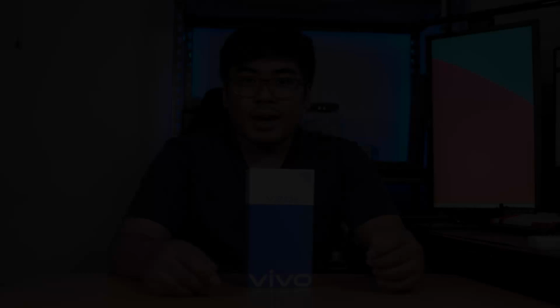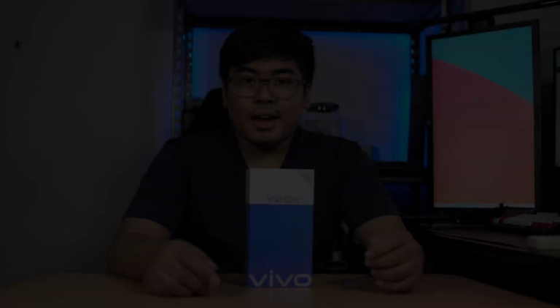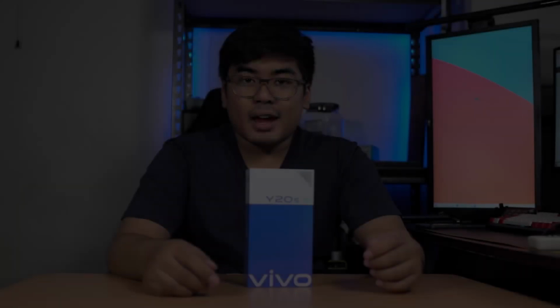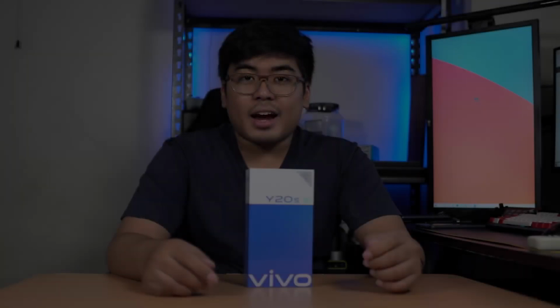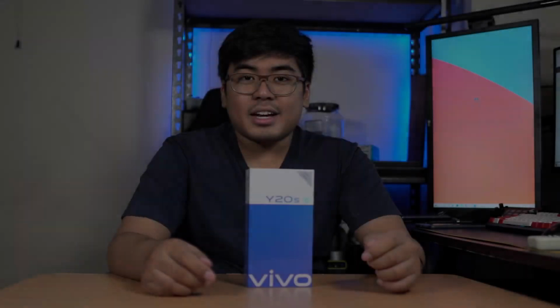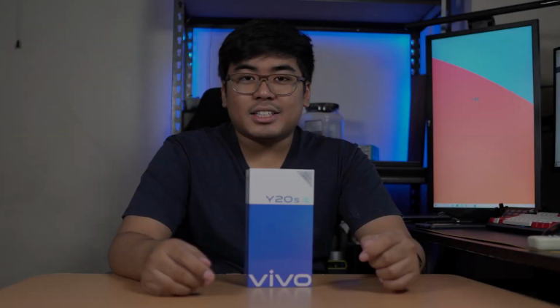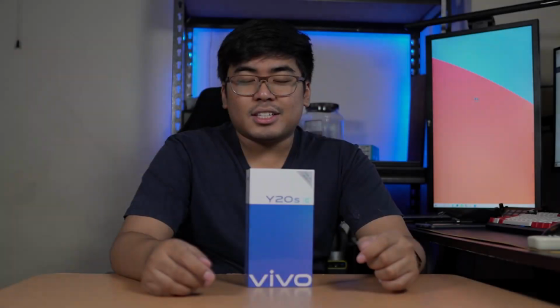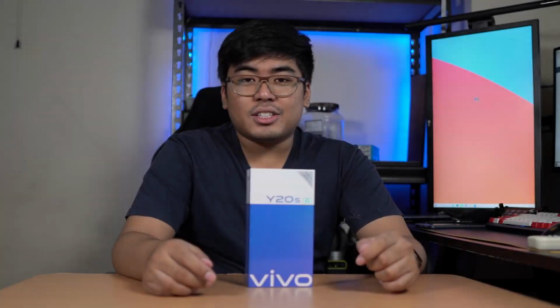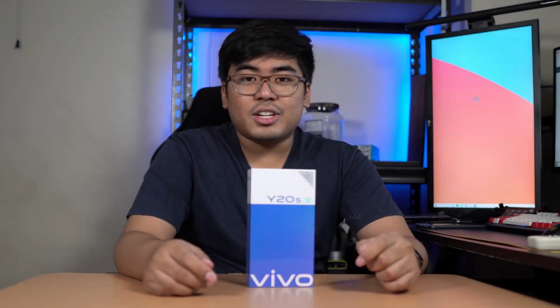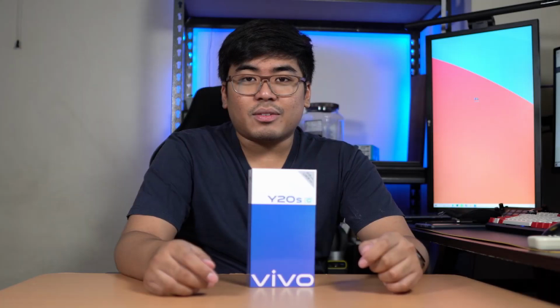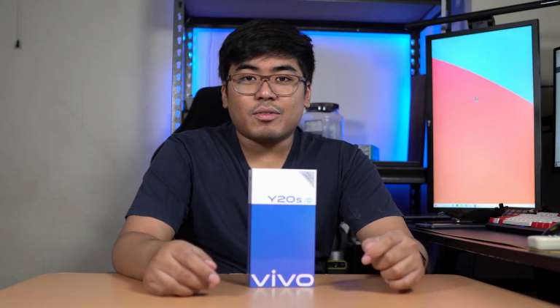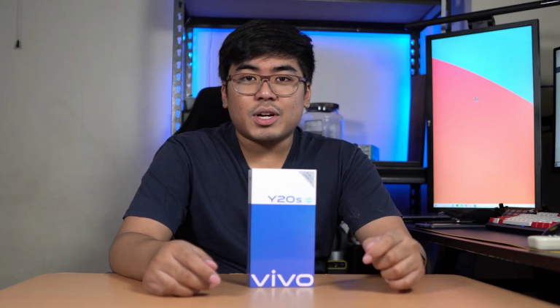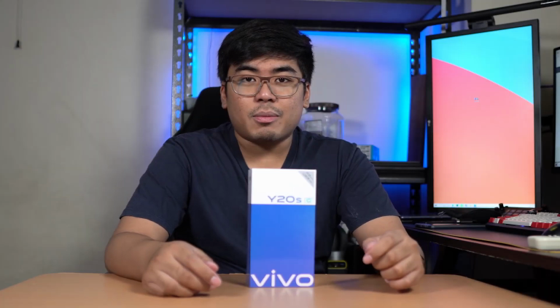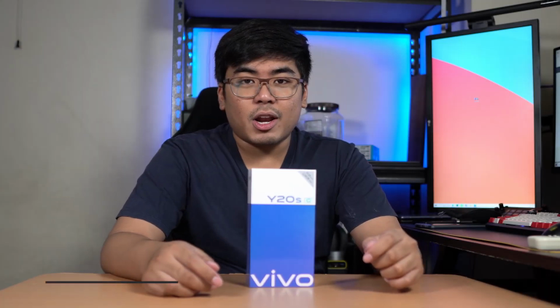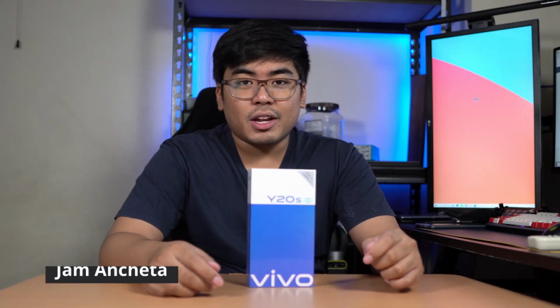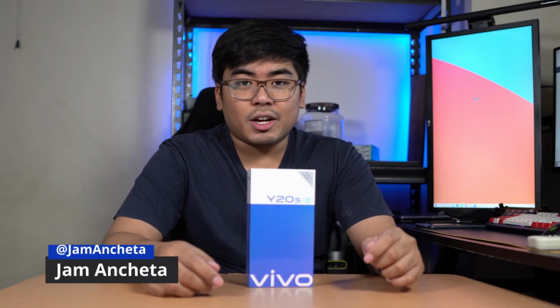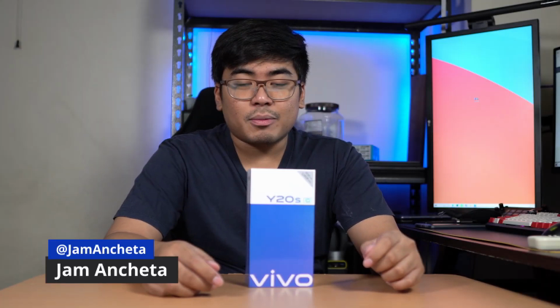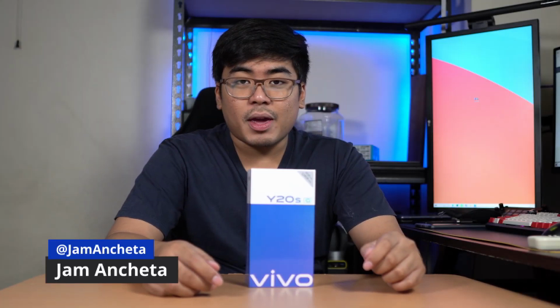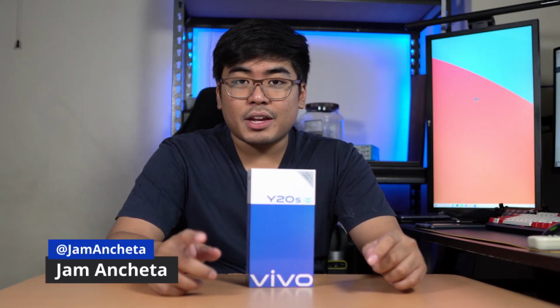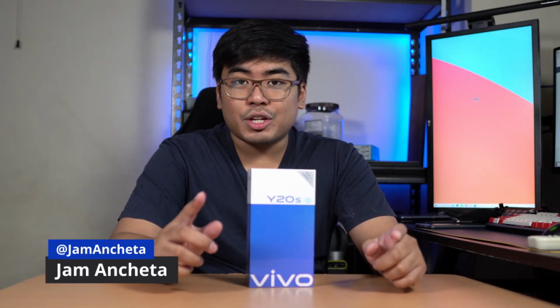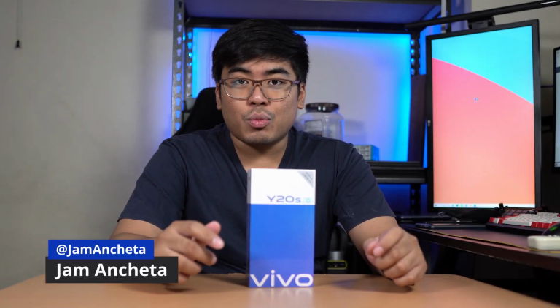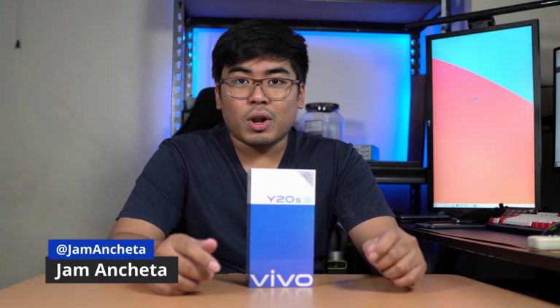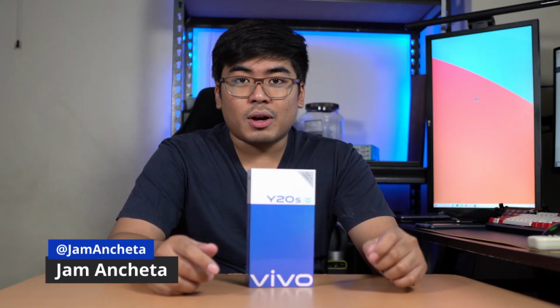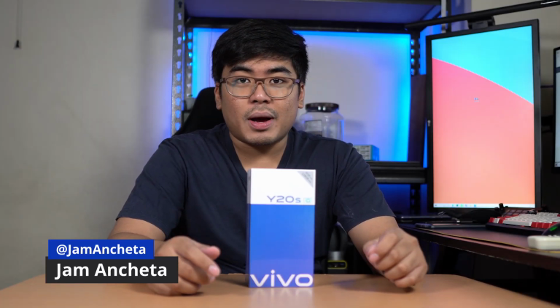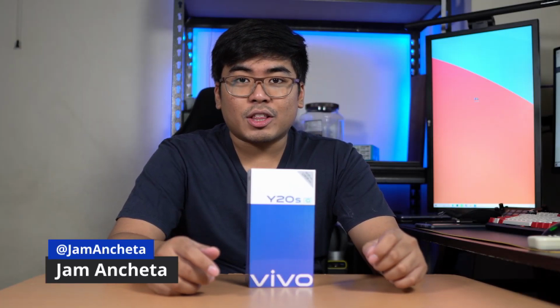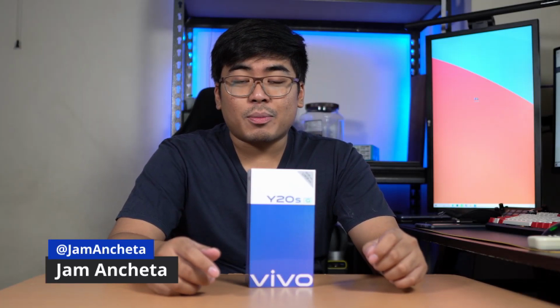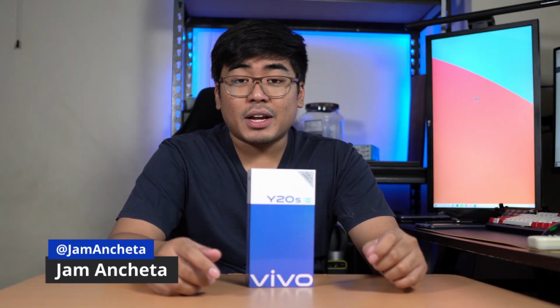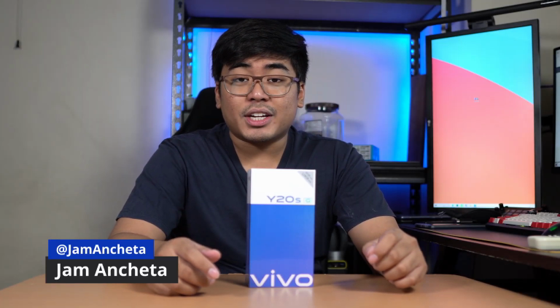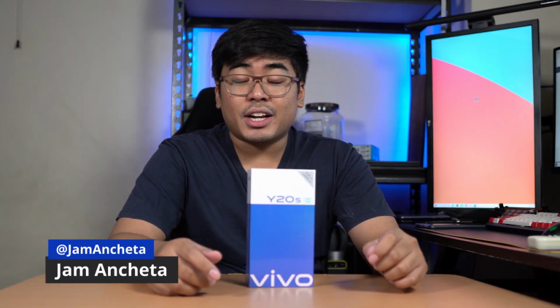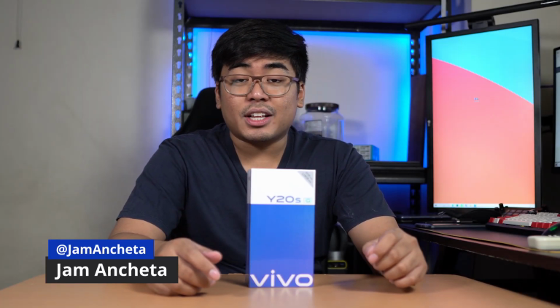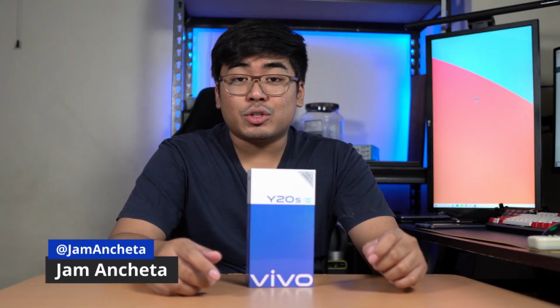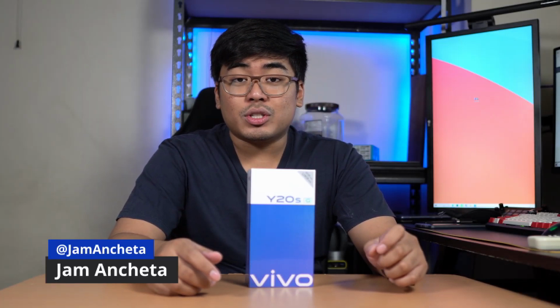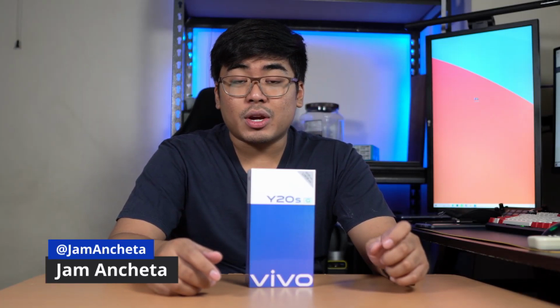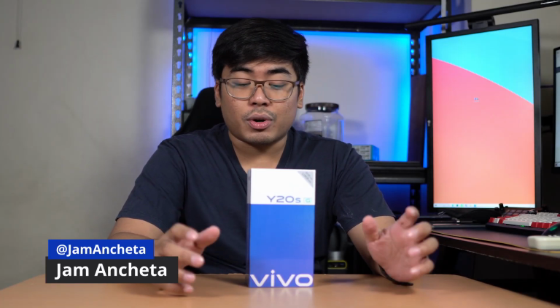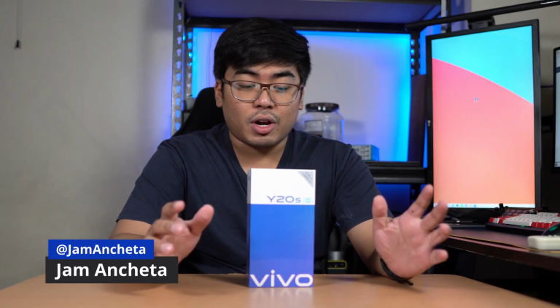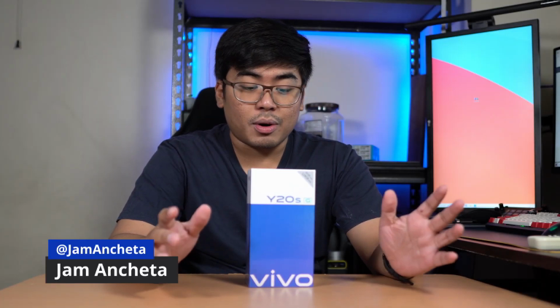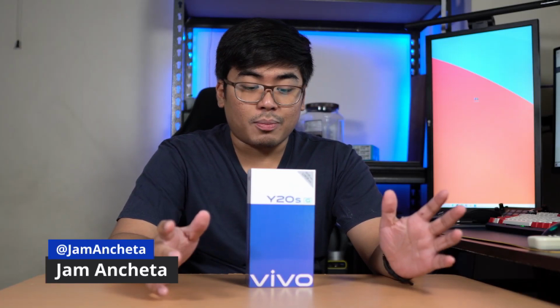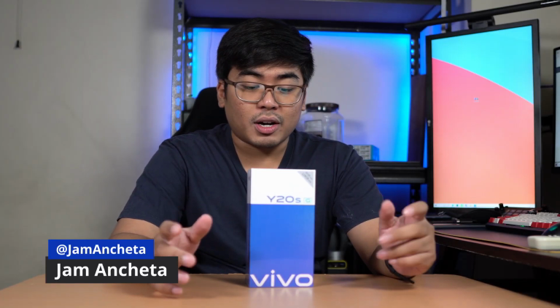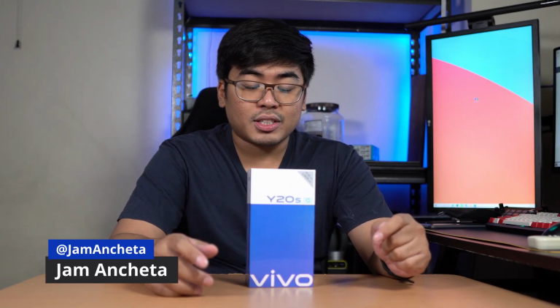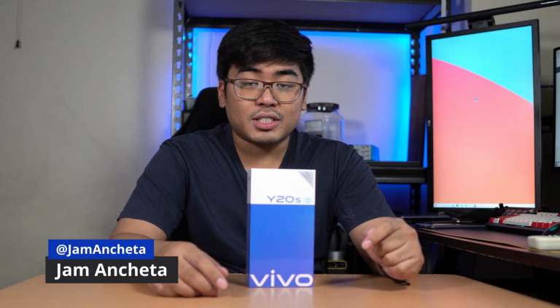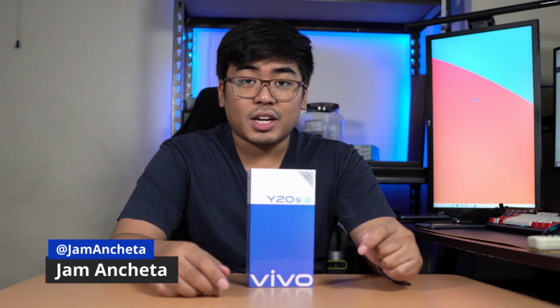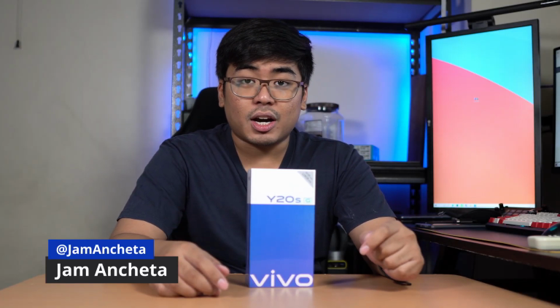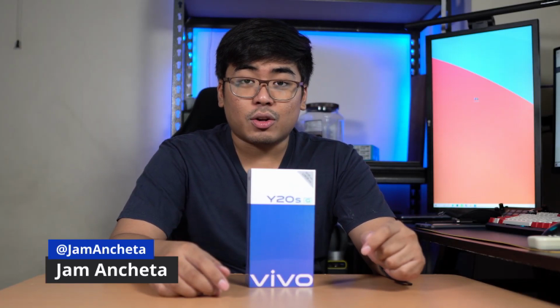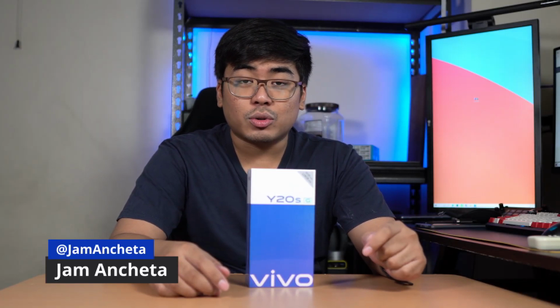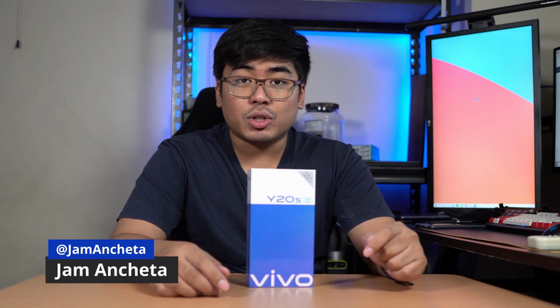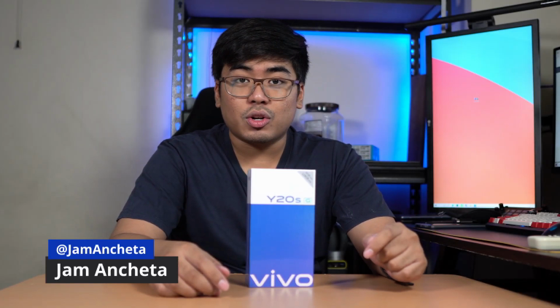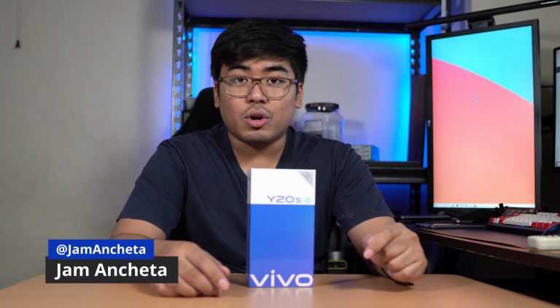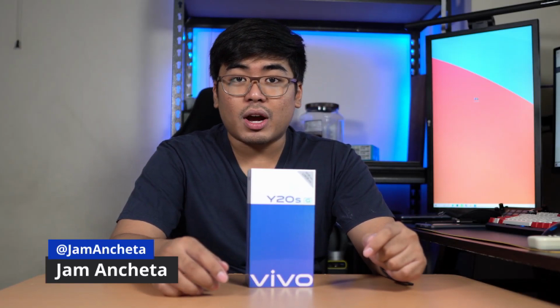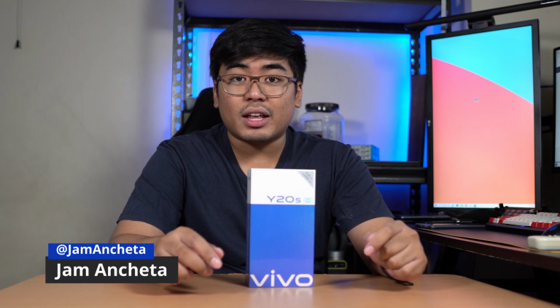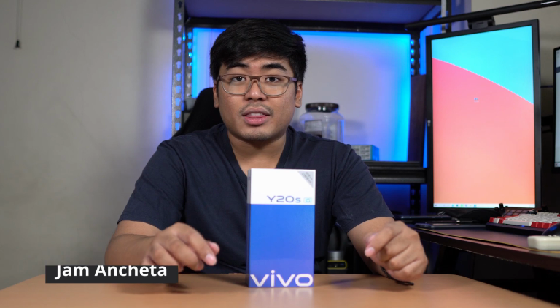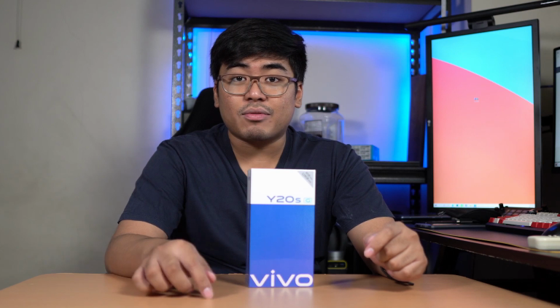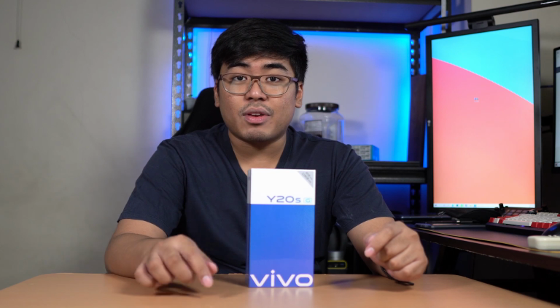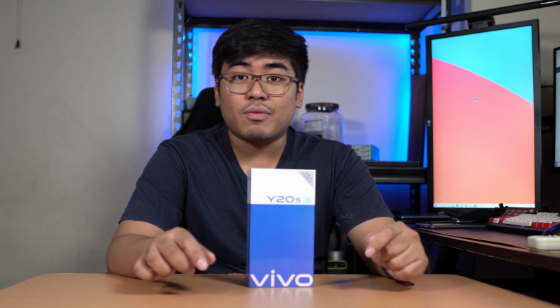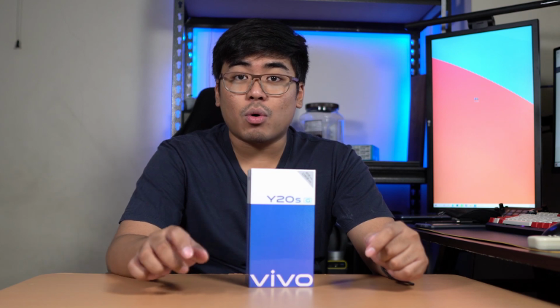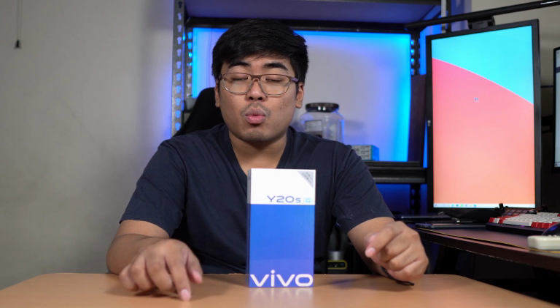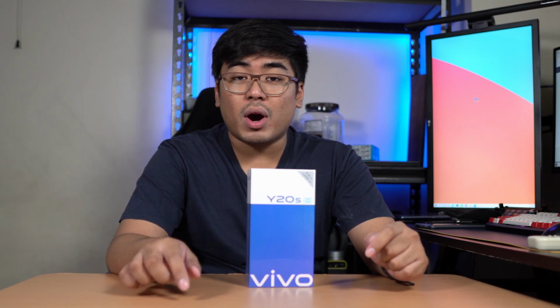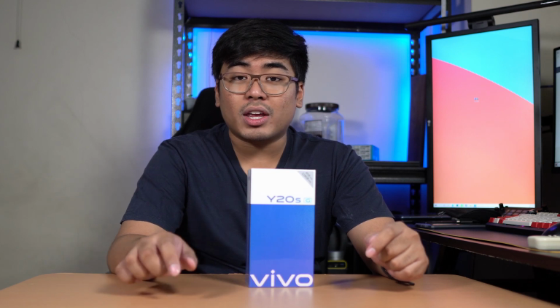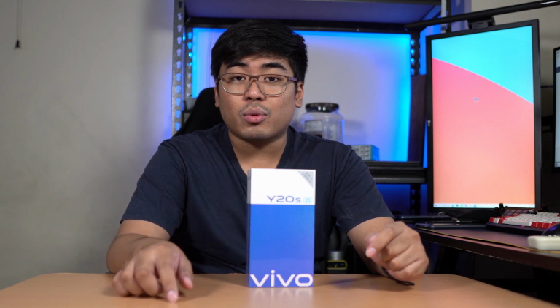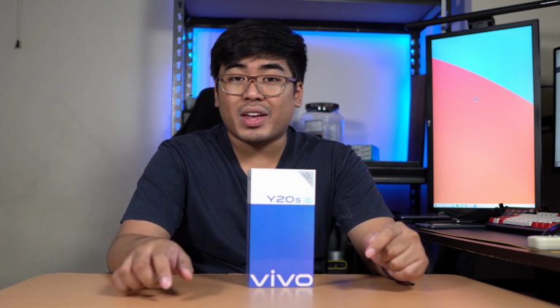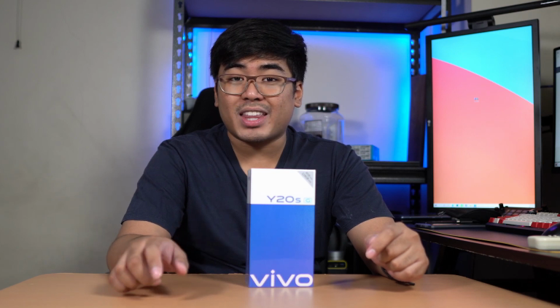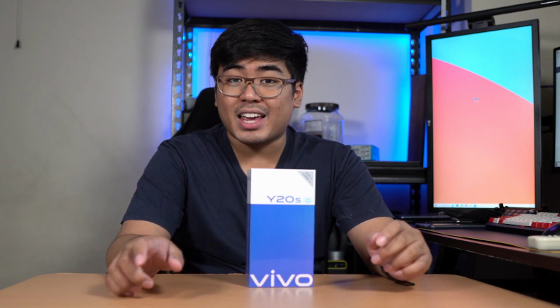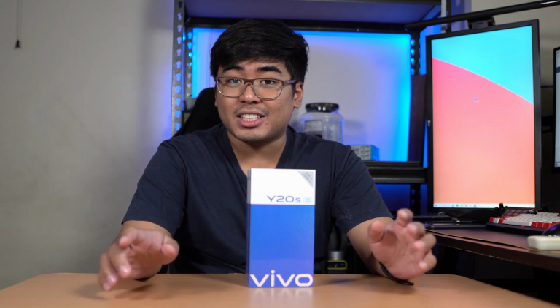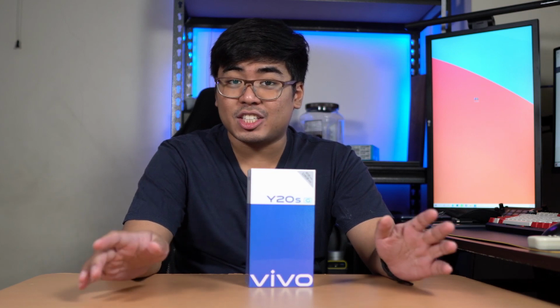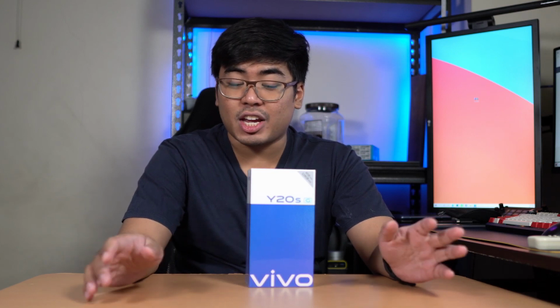Hey guys, this is Jam of Jamonline.ph and welcome back to my channel. Today we're gonna unbox and take a closer look at the Vivo Y20SG.